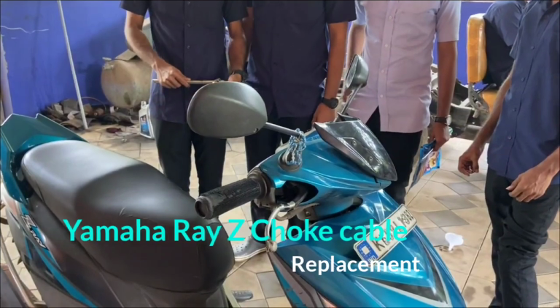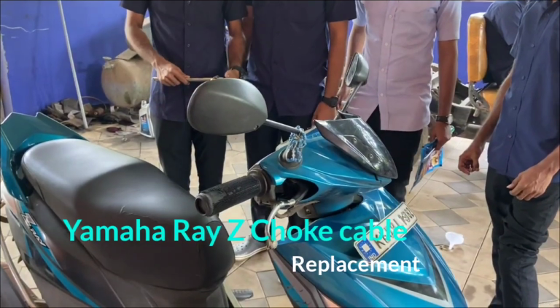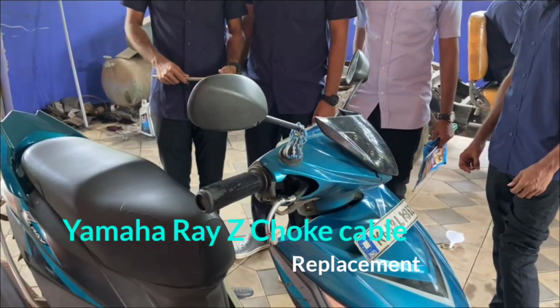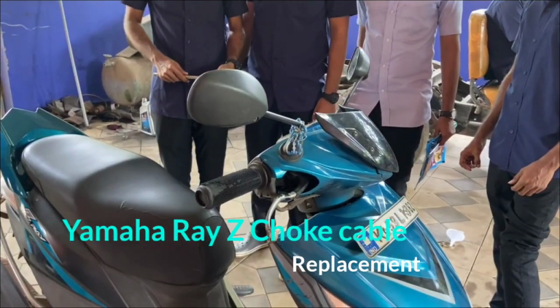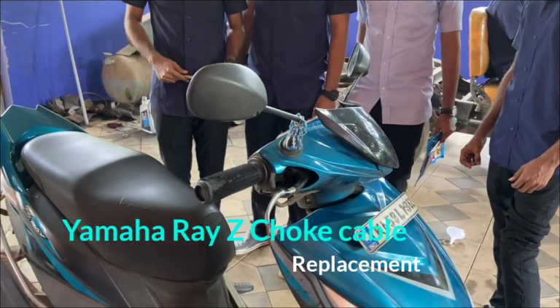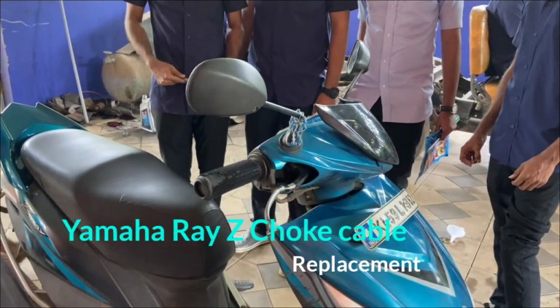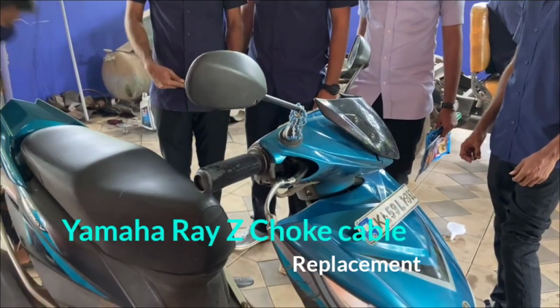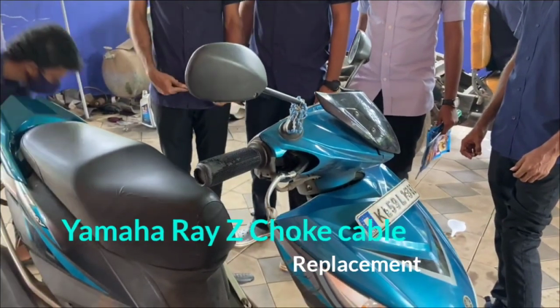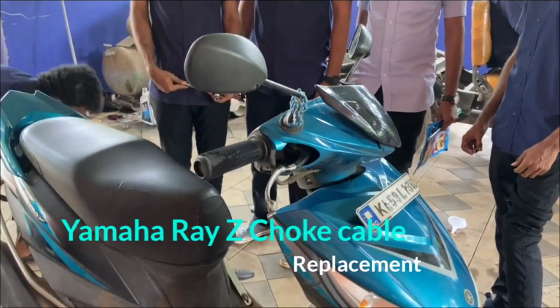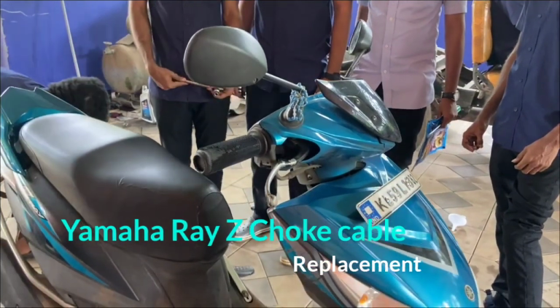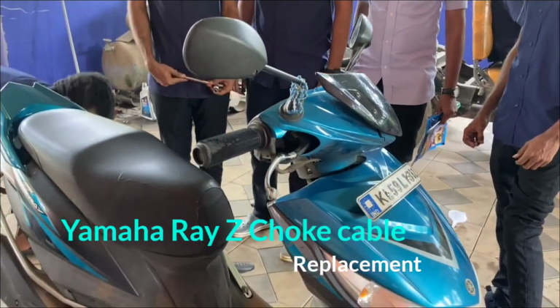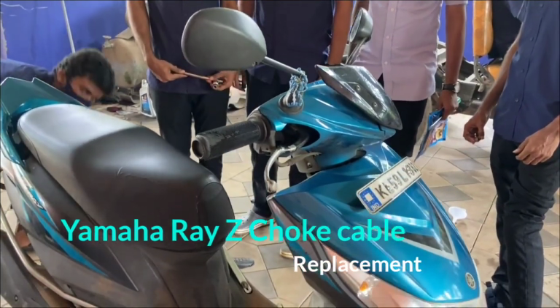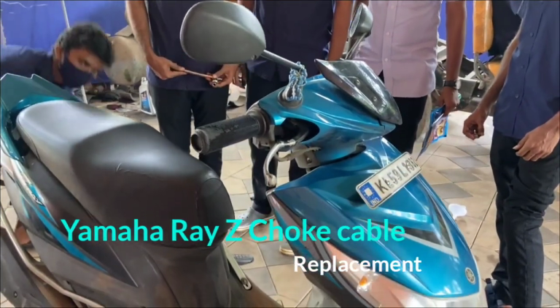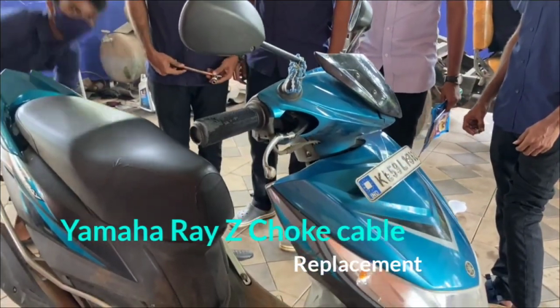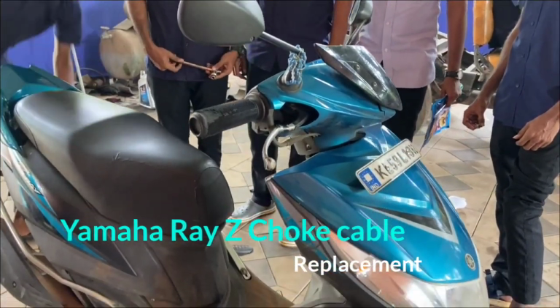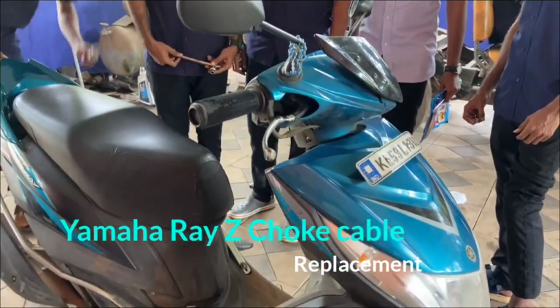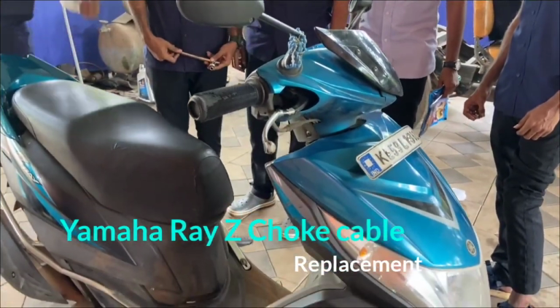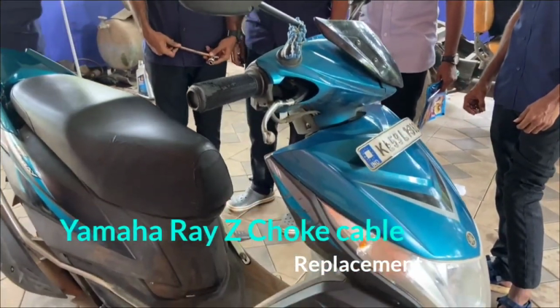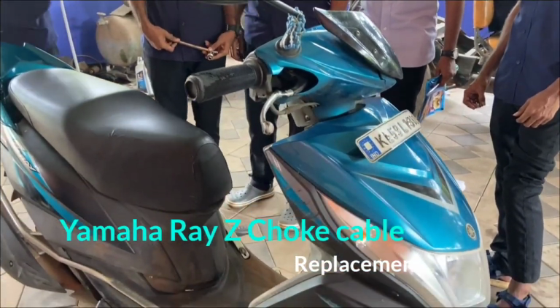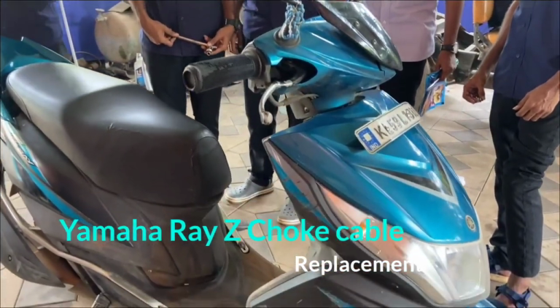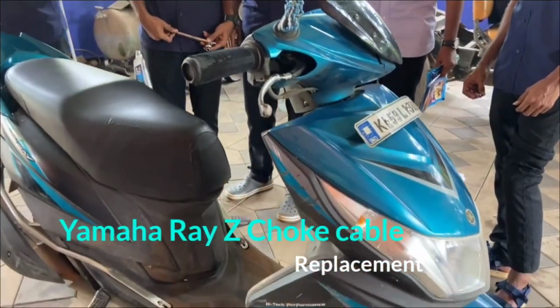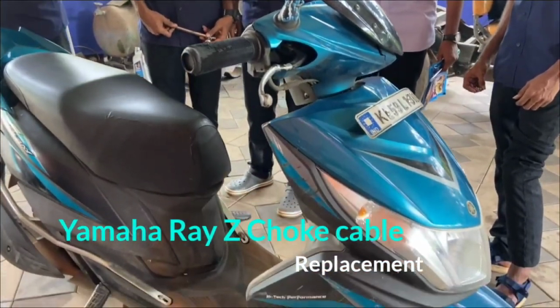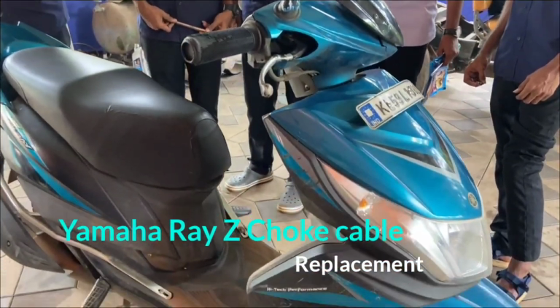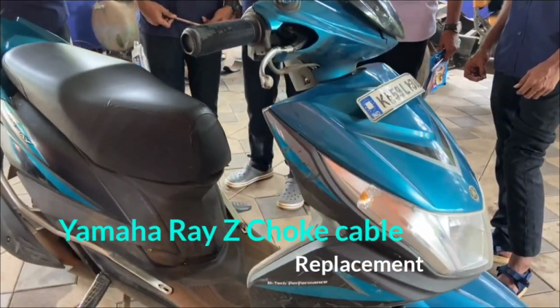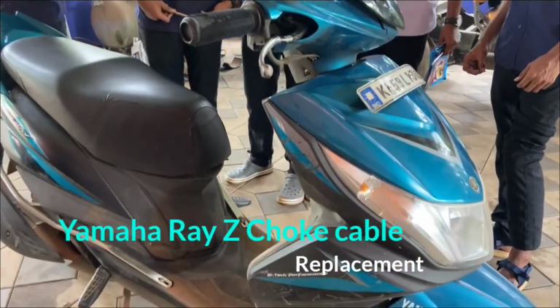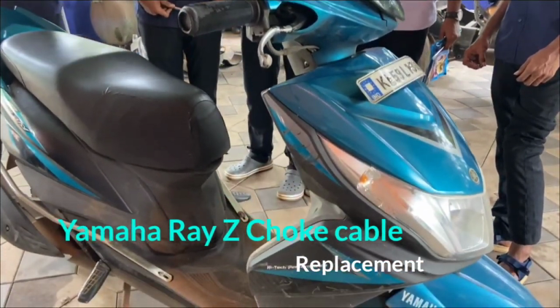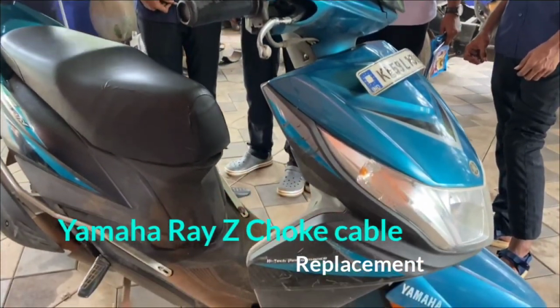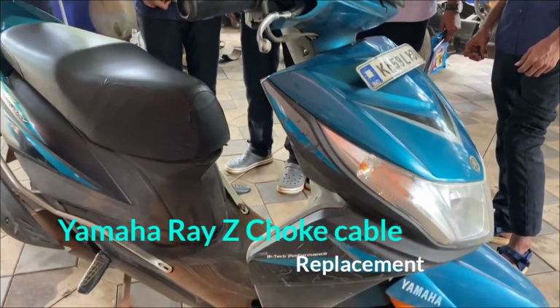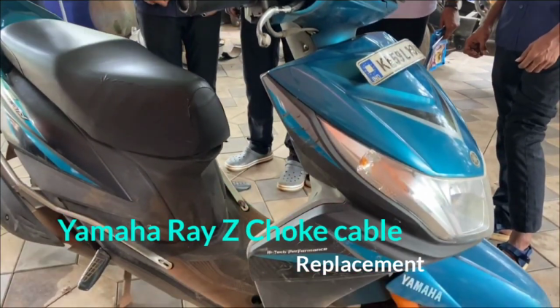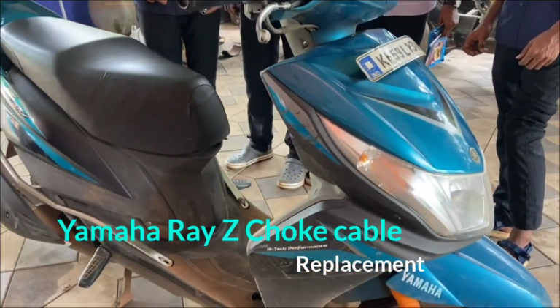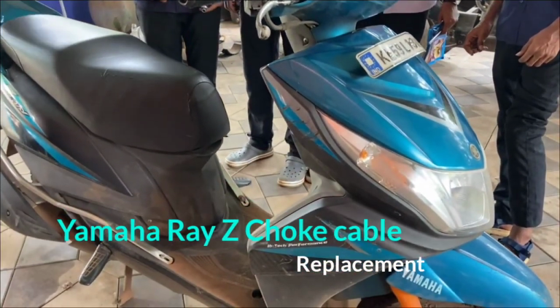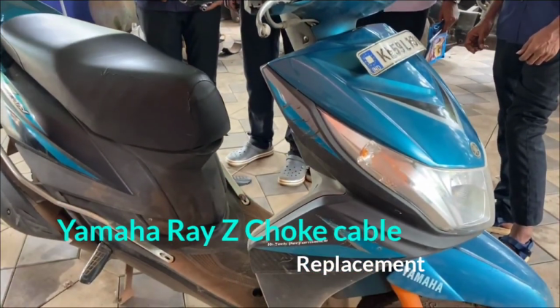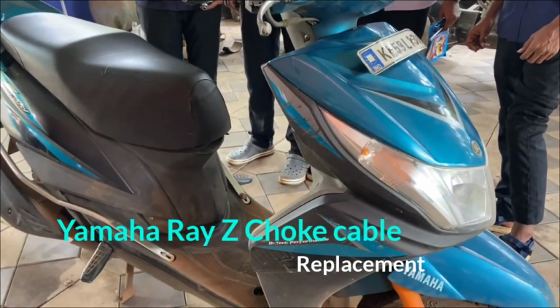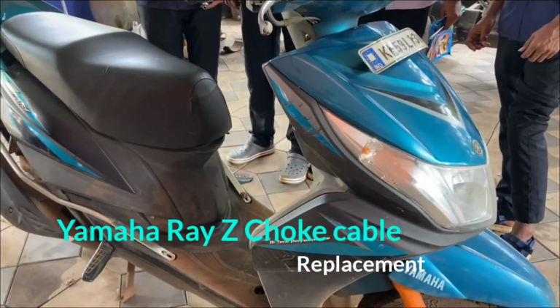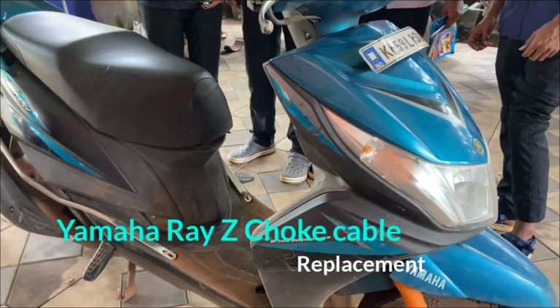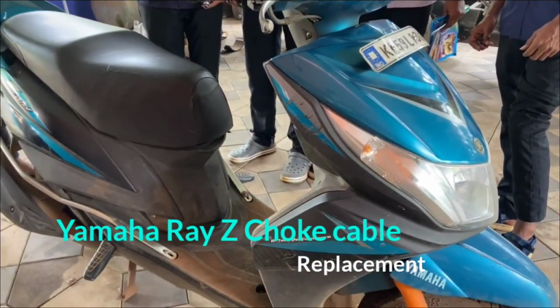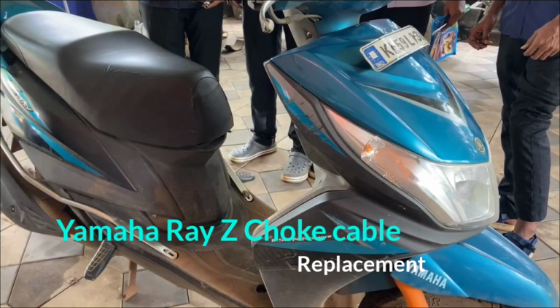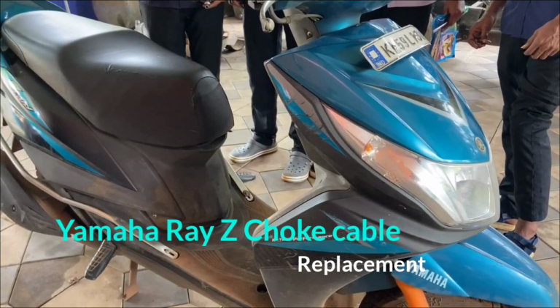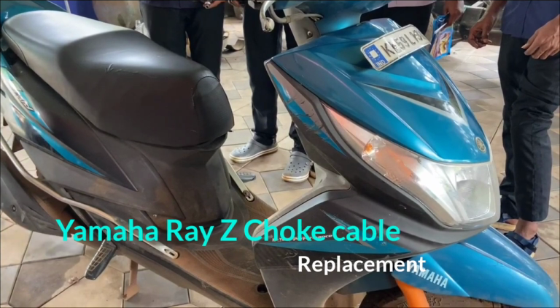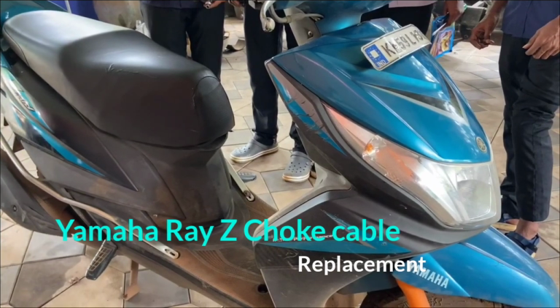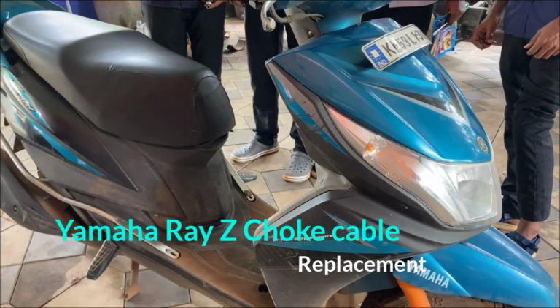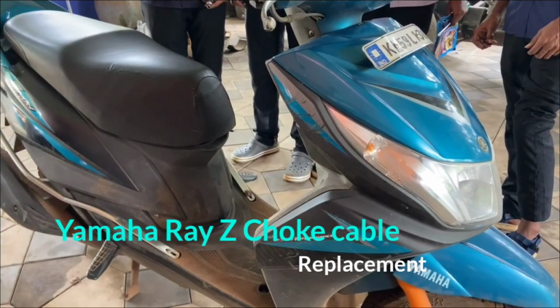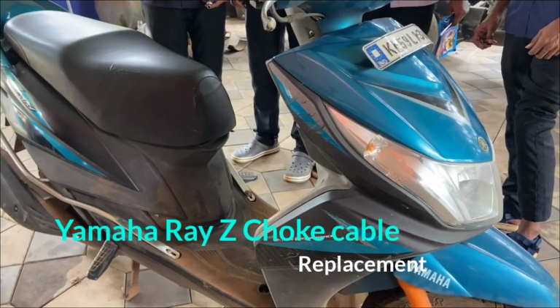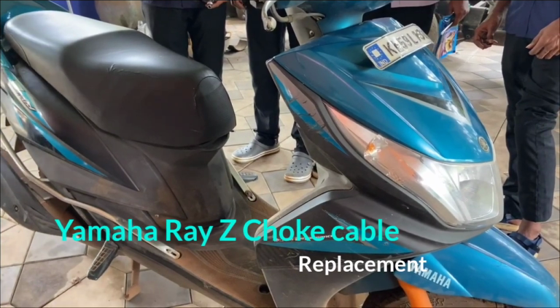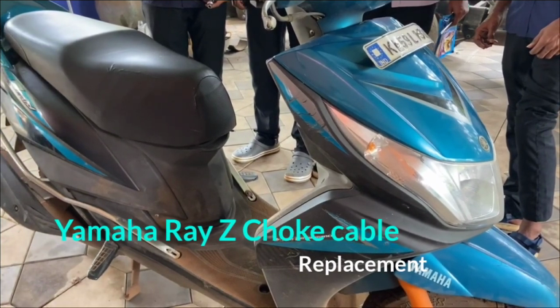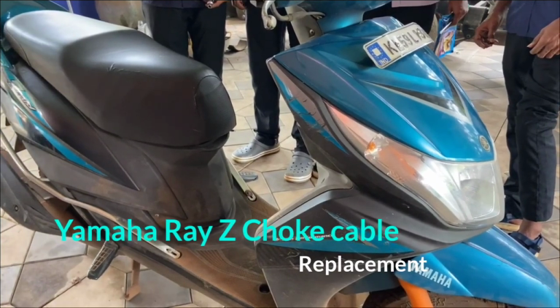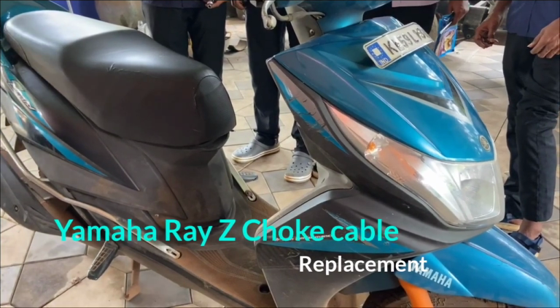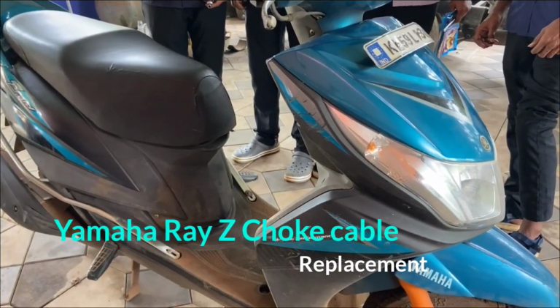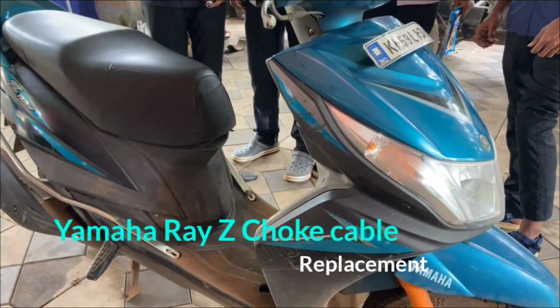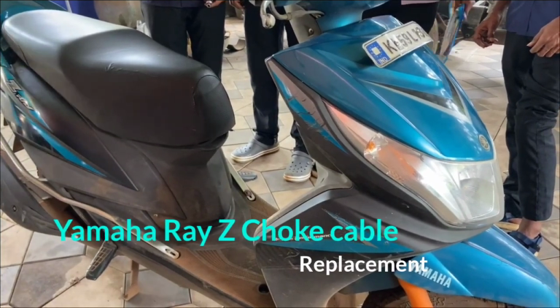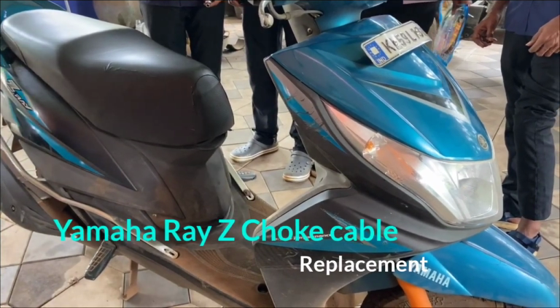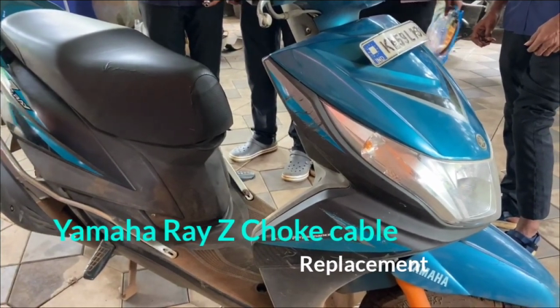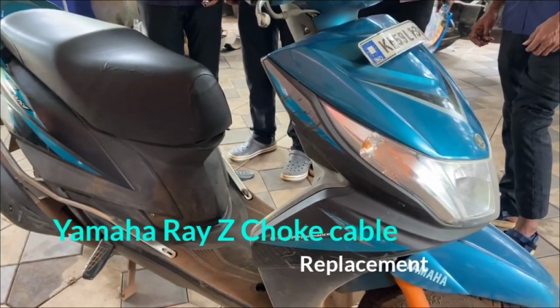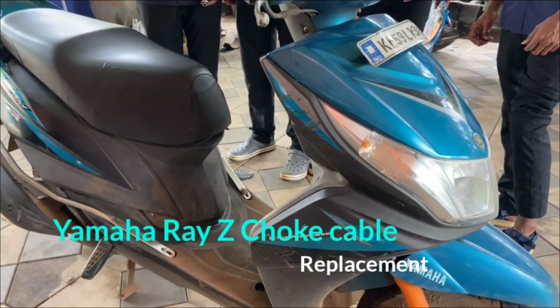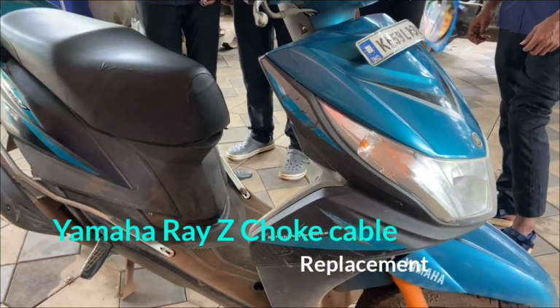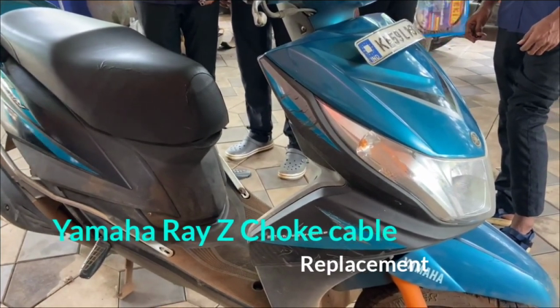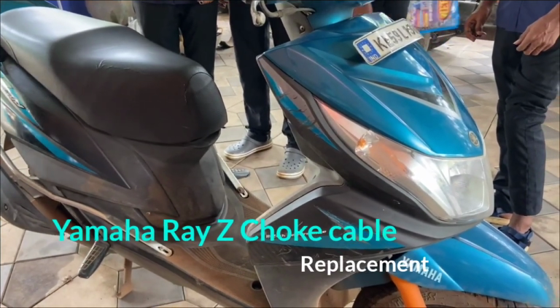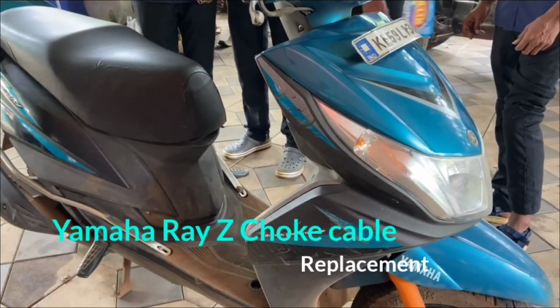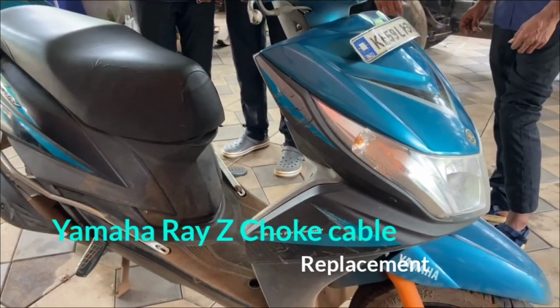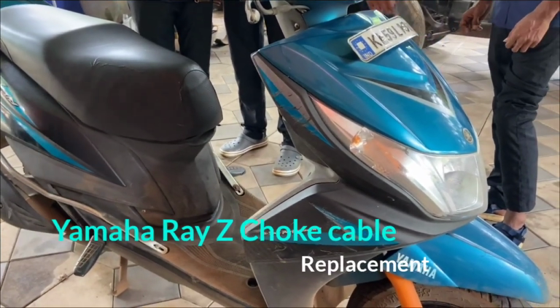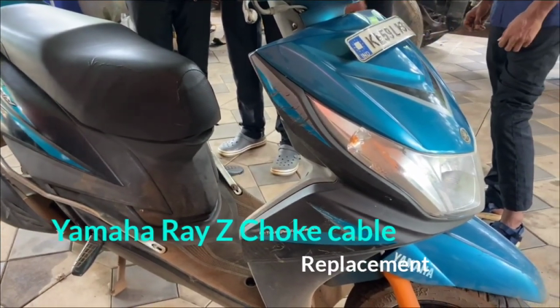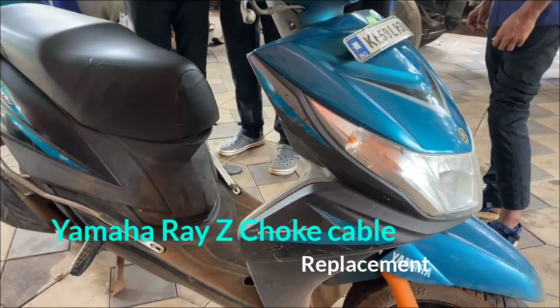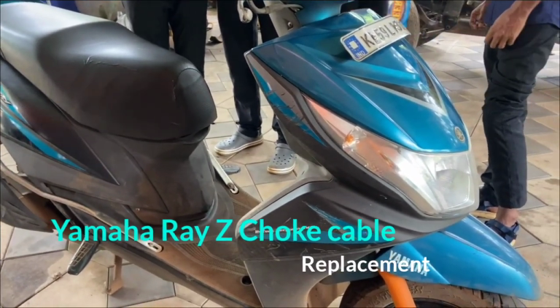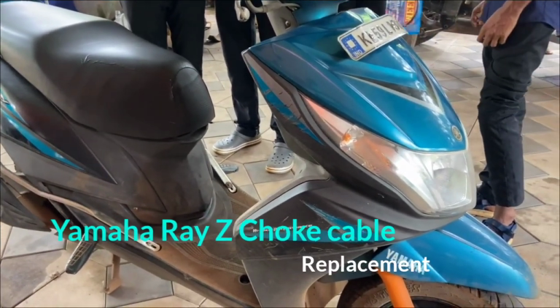Hi Friends! Today we are going to show a video. We are going to show you a little bit of a MHA Race Scooter.